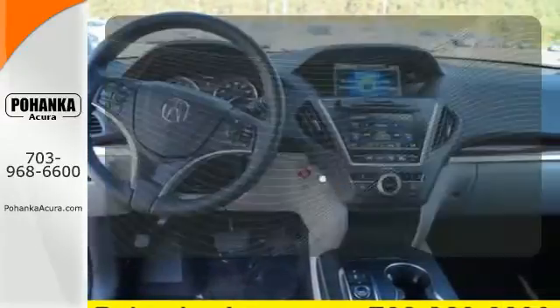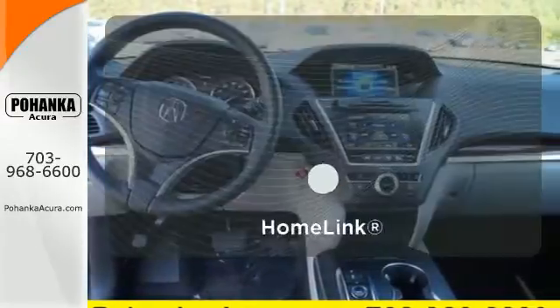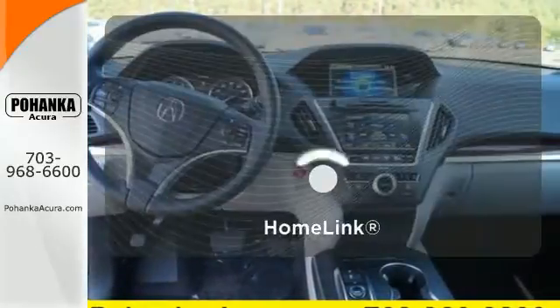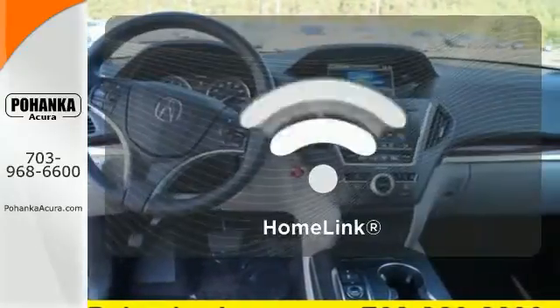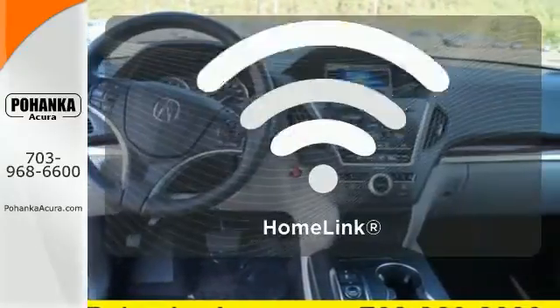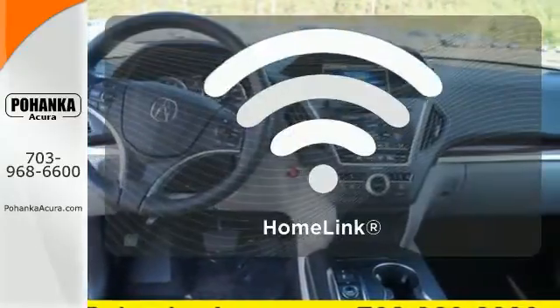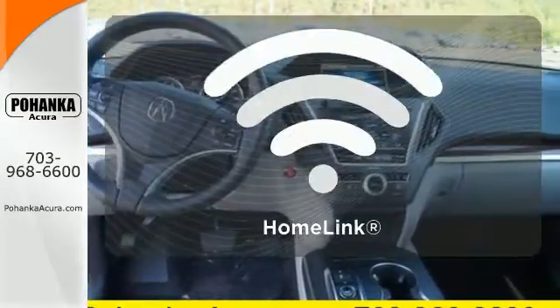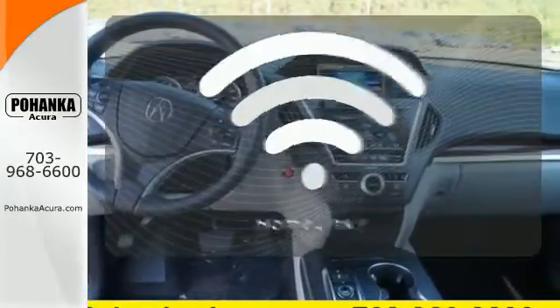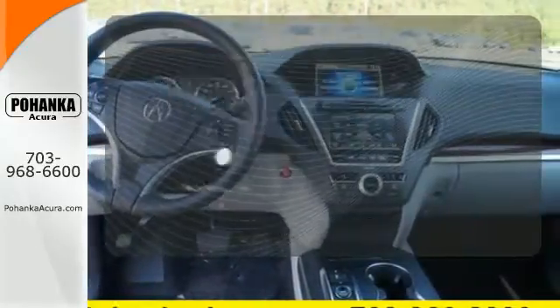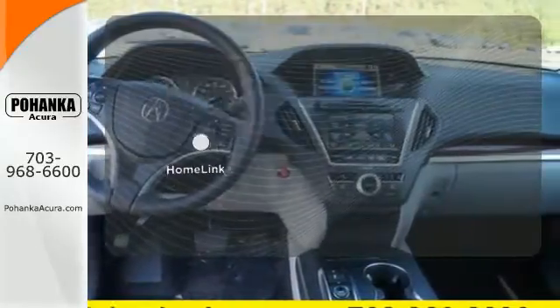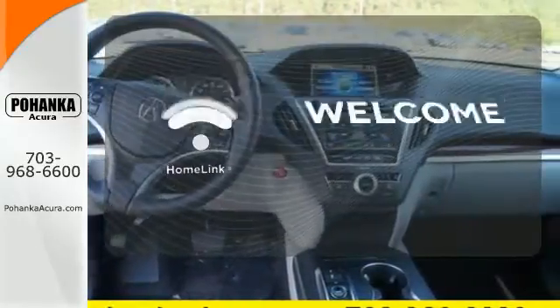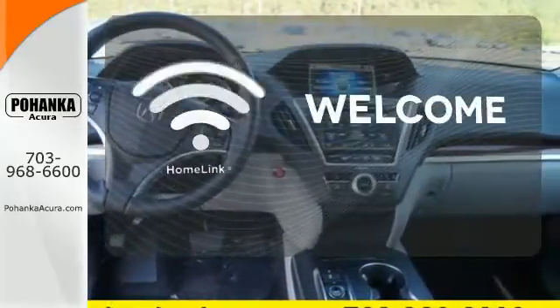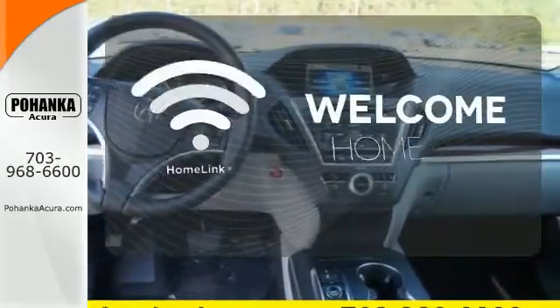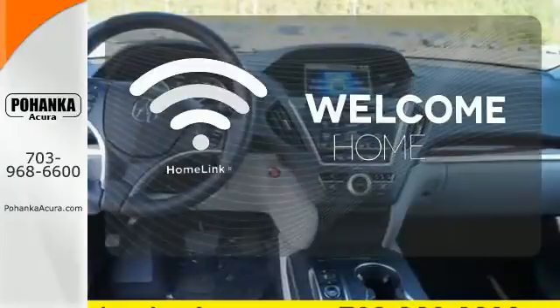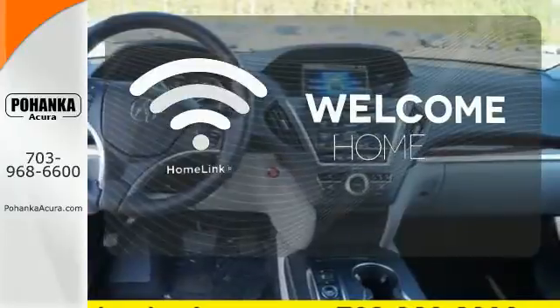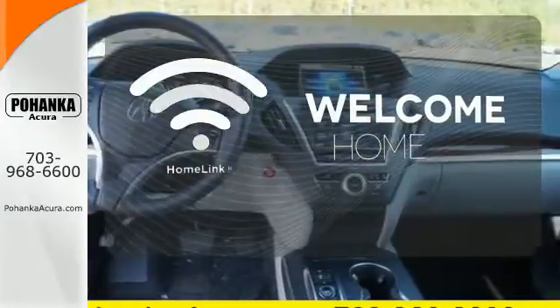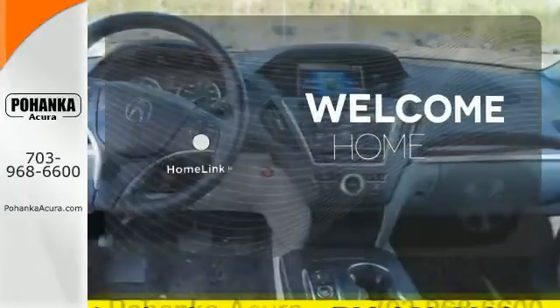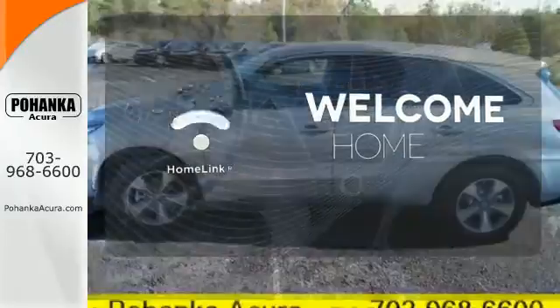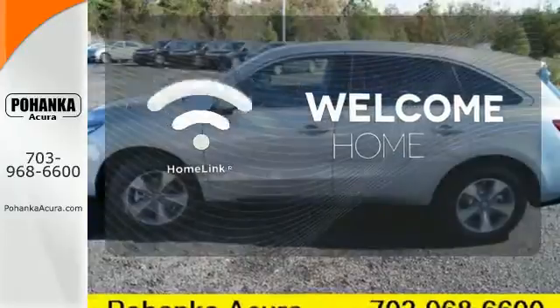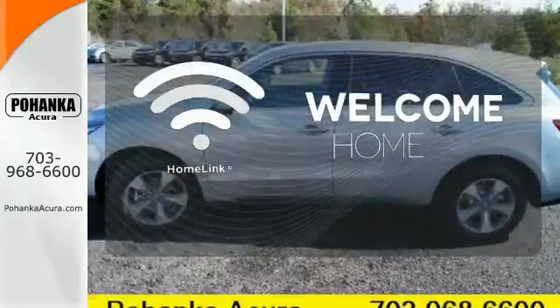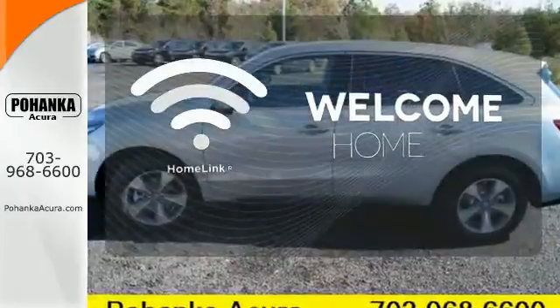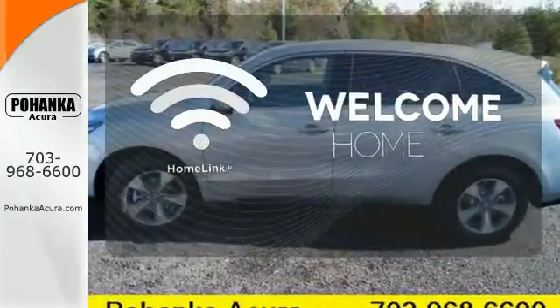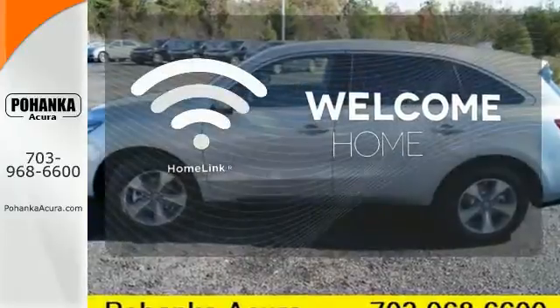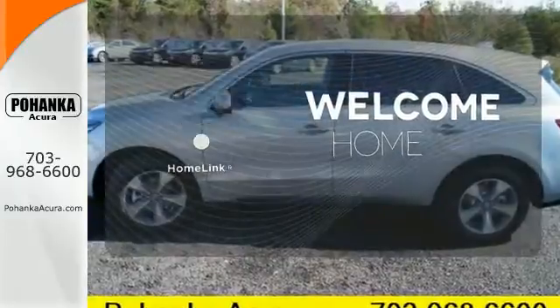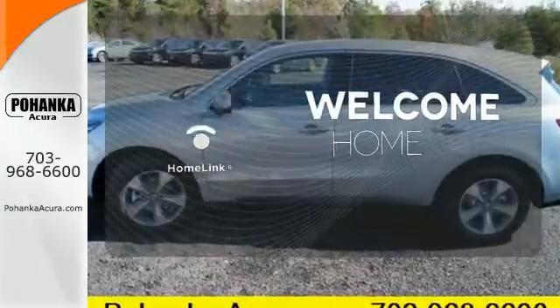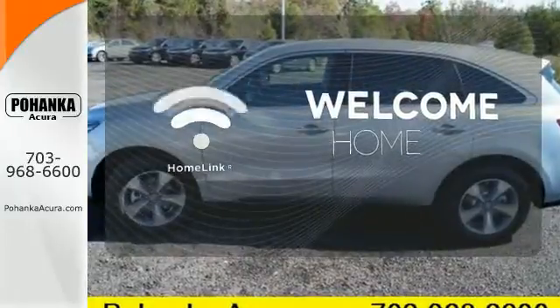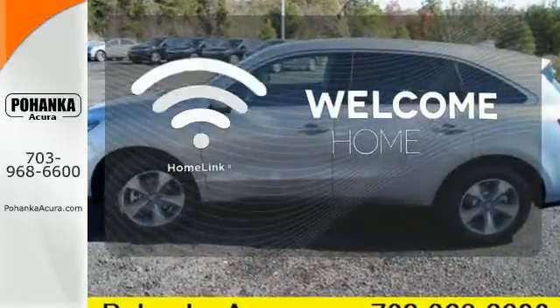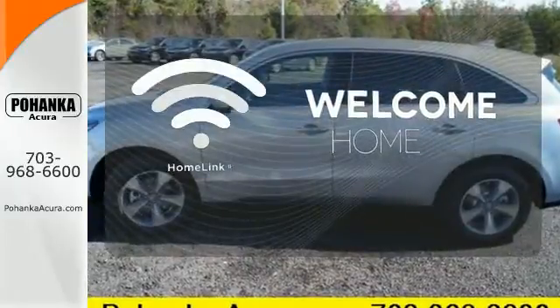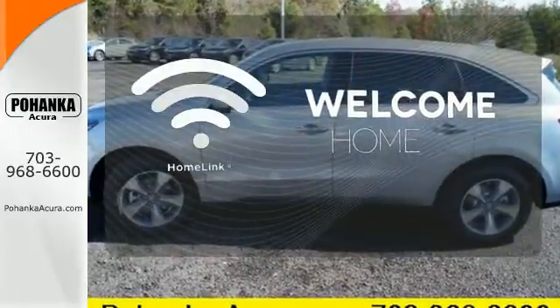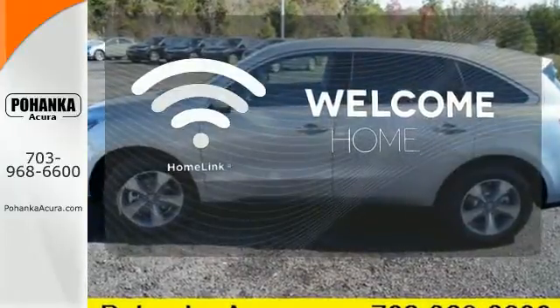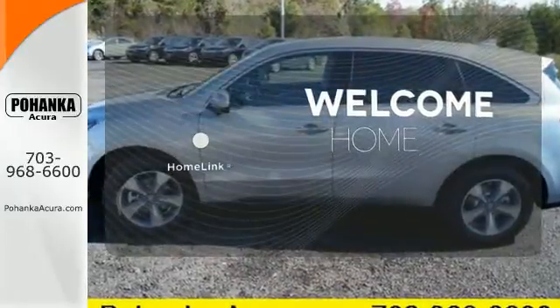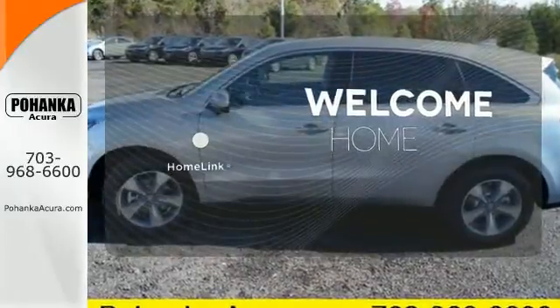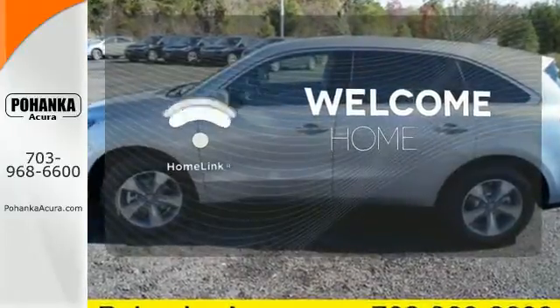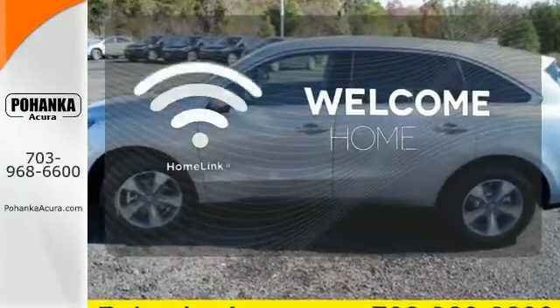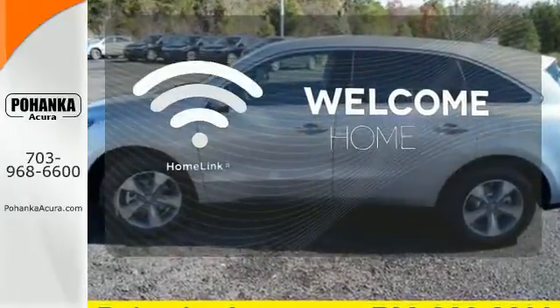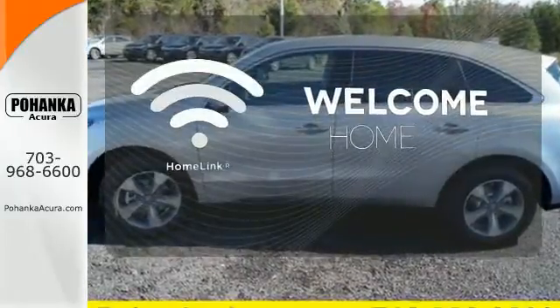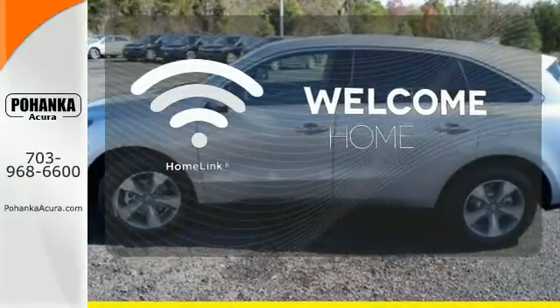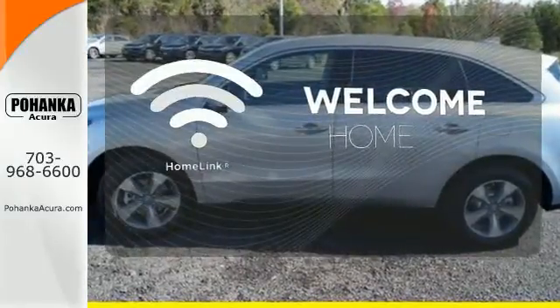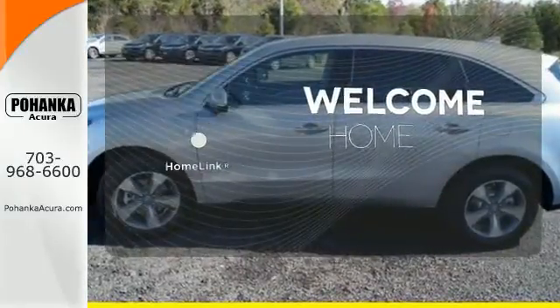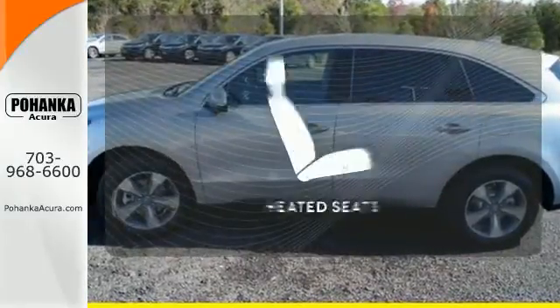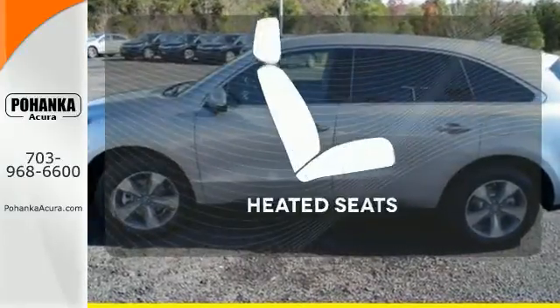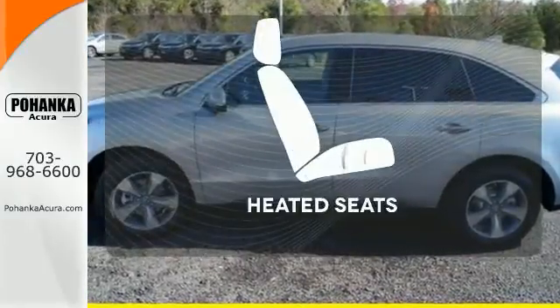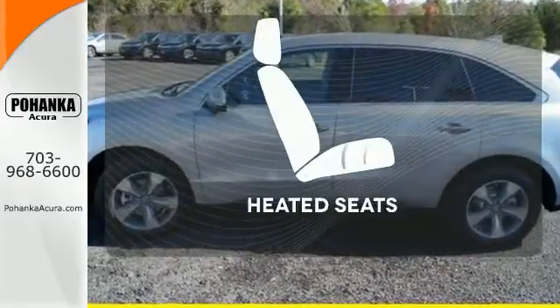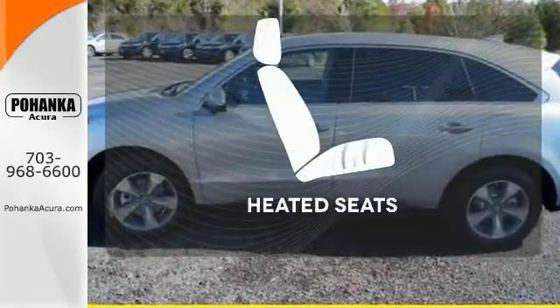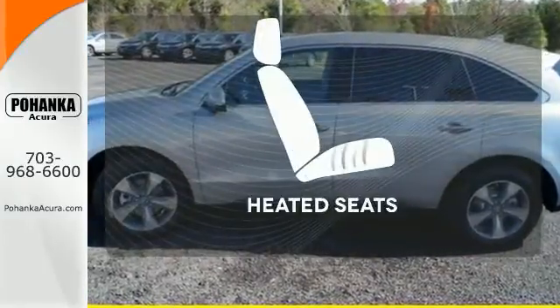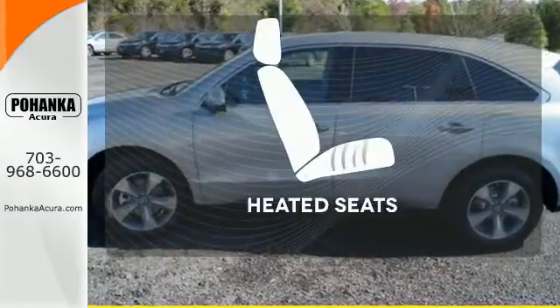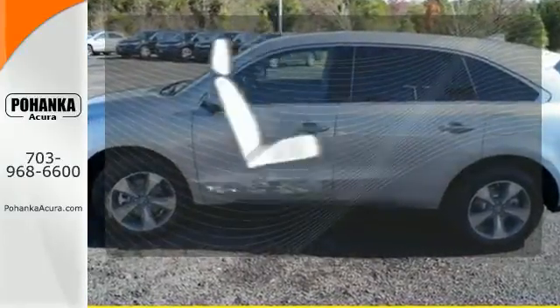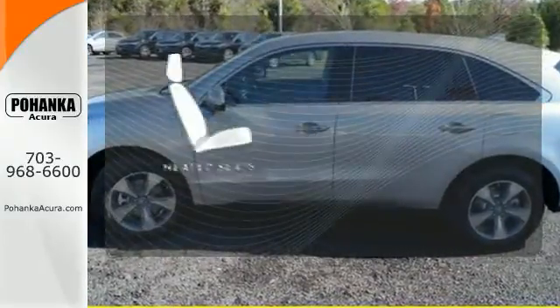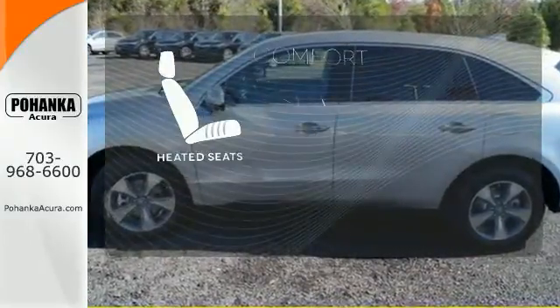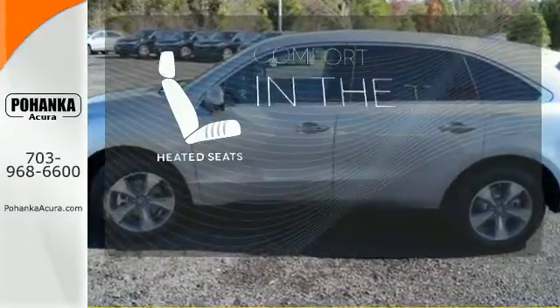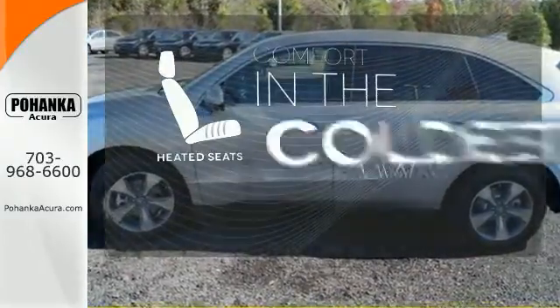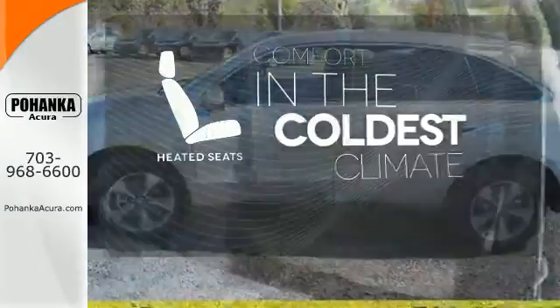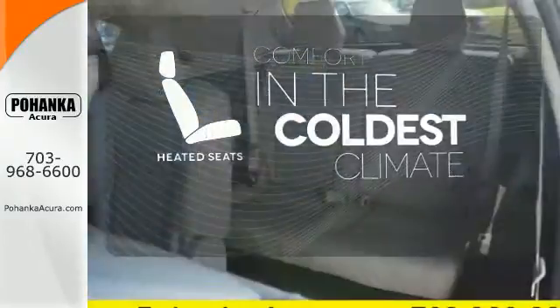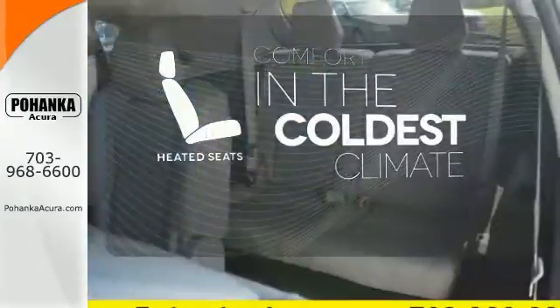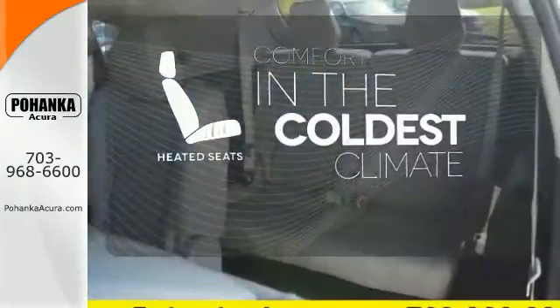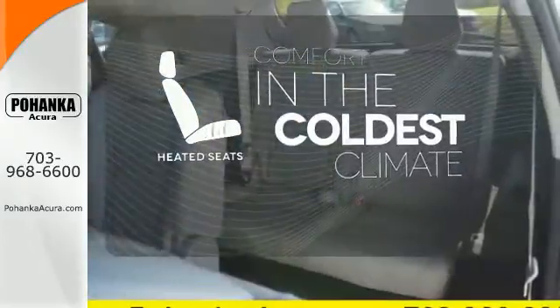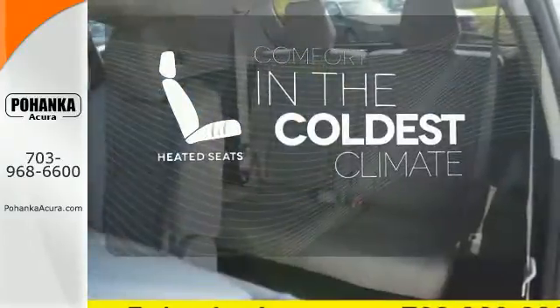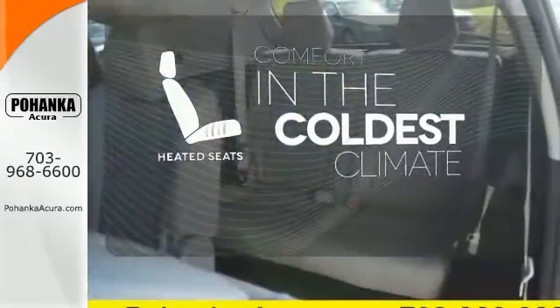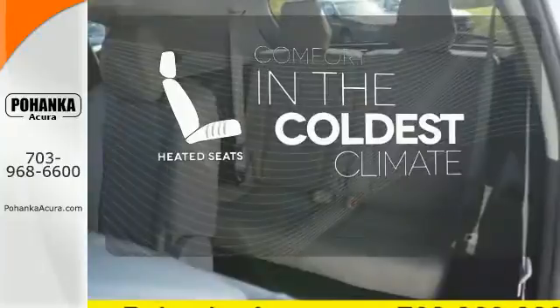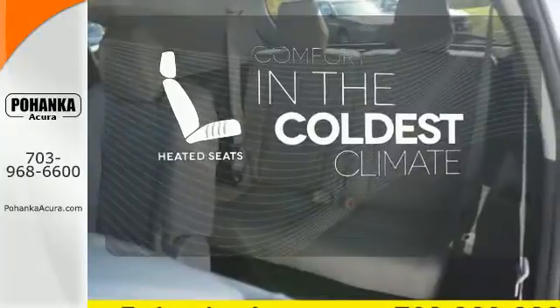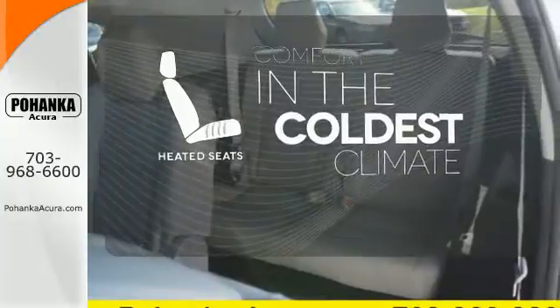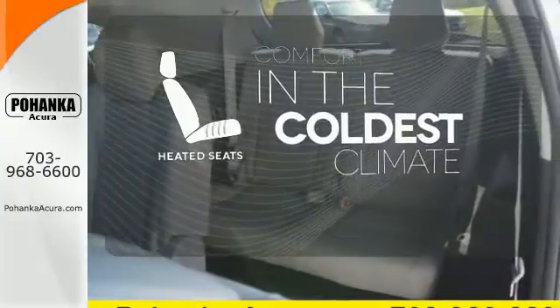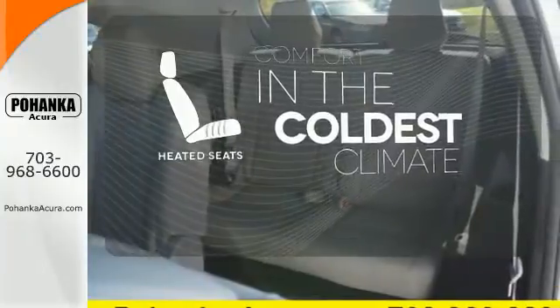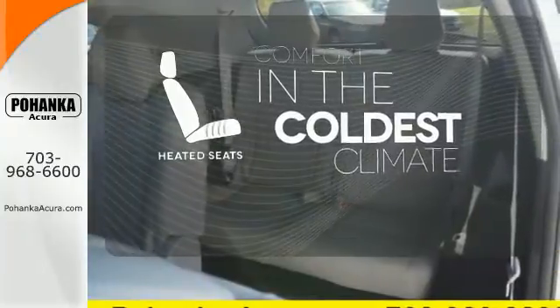Program garage door openers, gates, and lighting systems with HomeLink. The heated seats keep you comfortable no matter how cold it is.